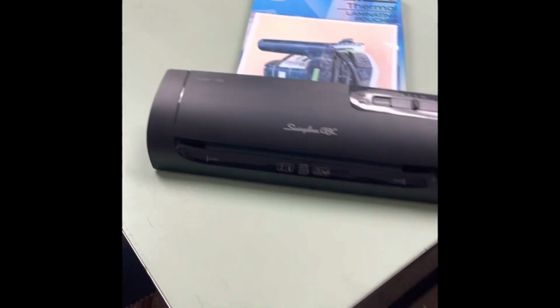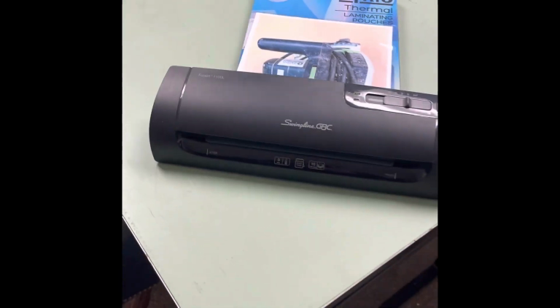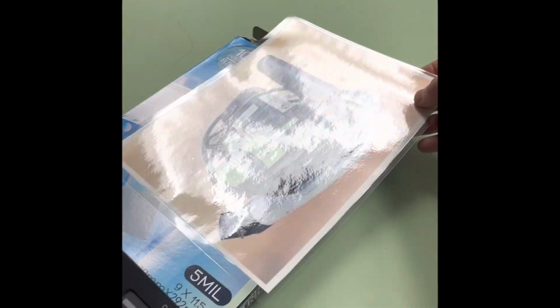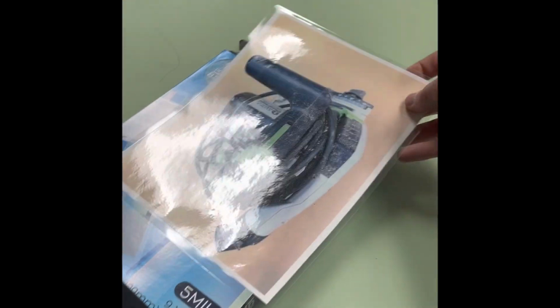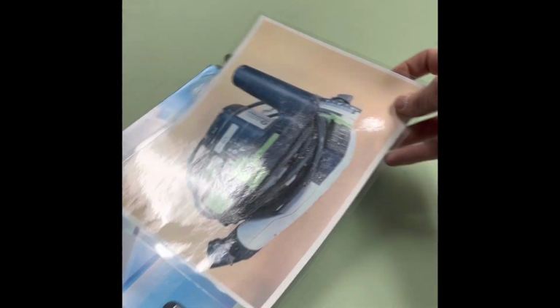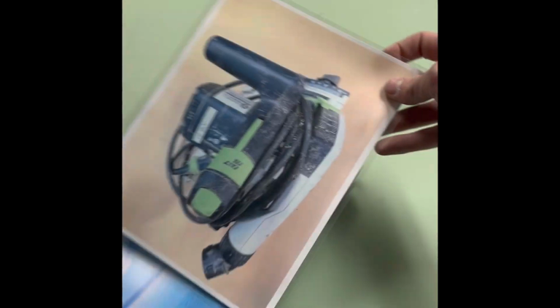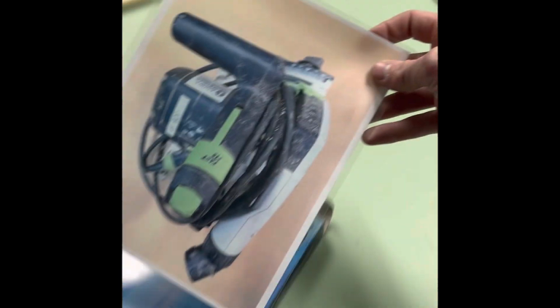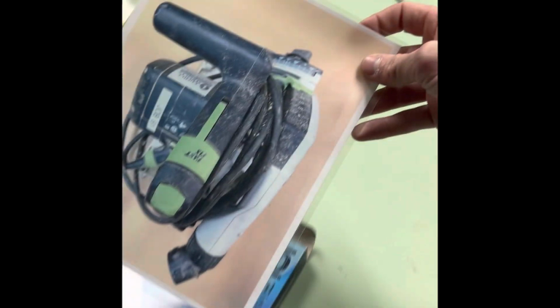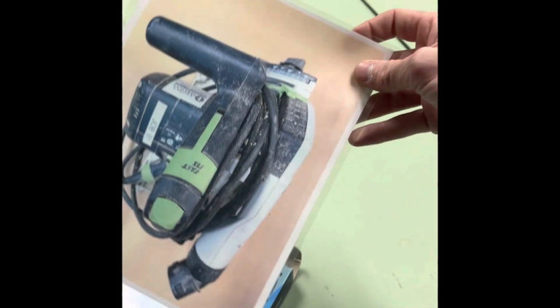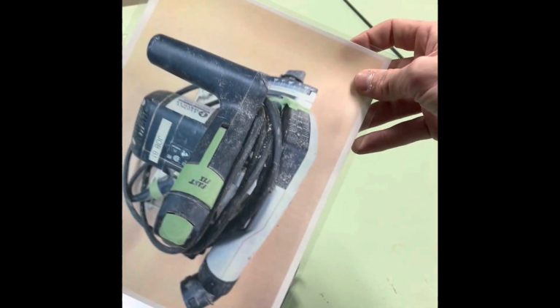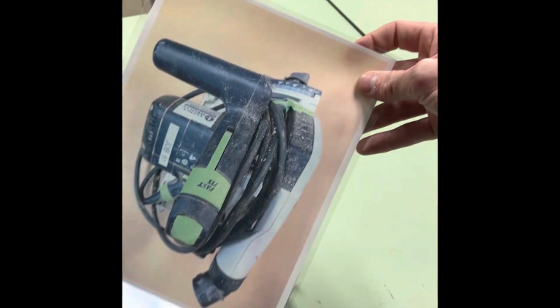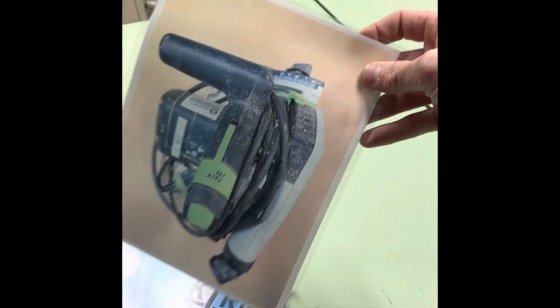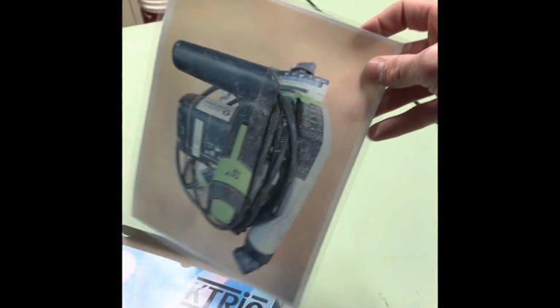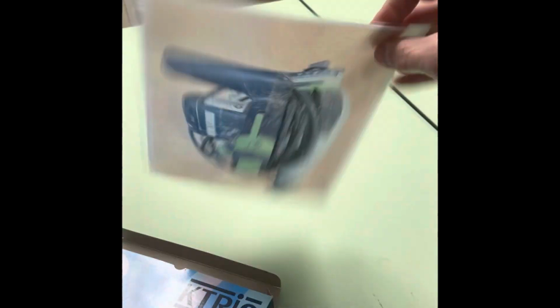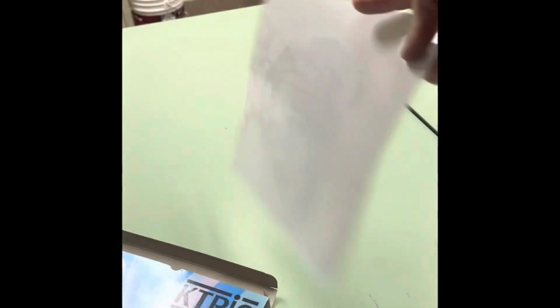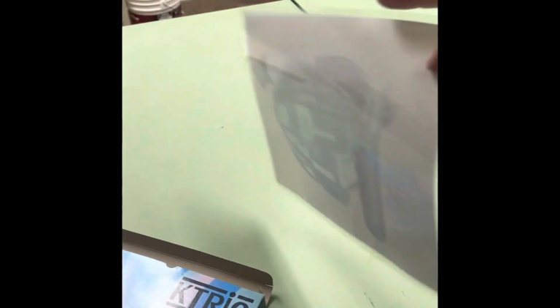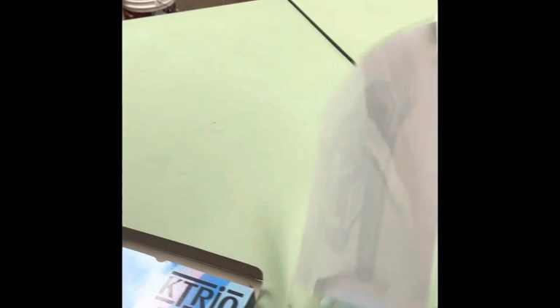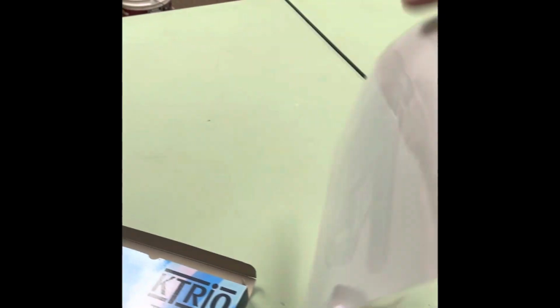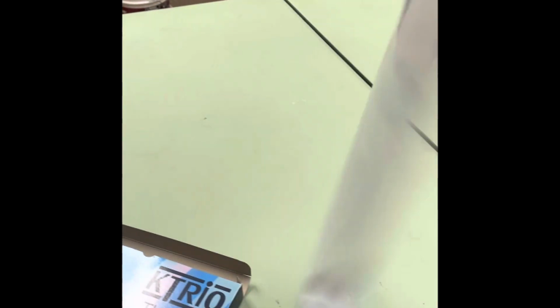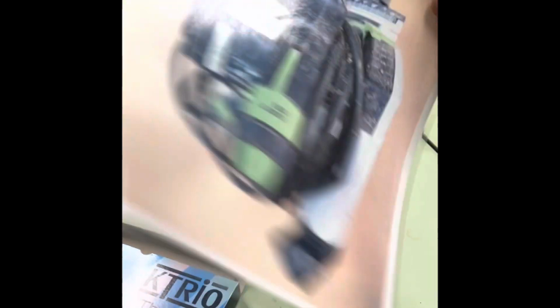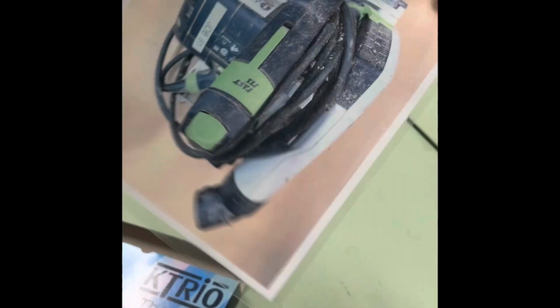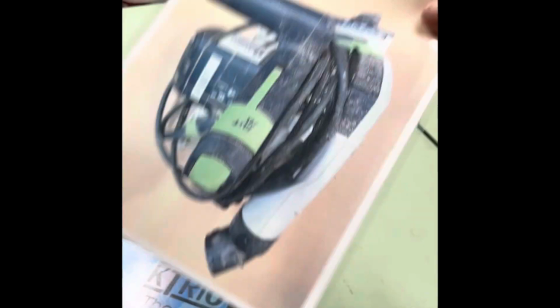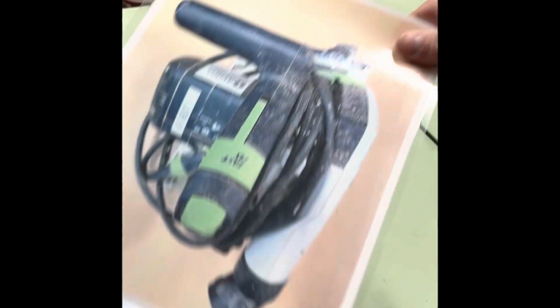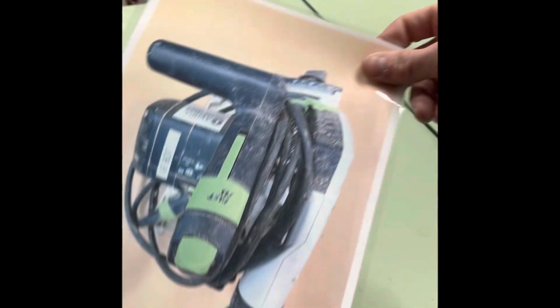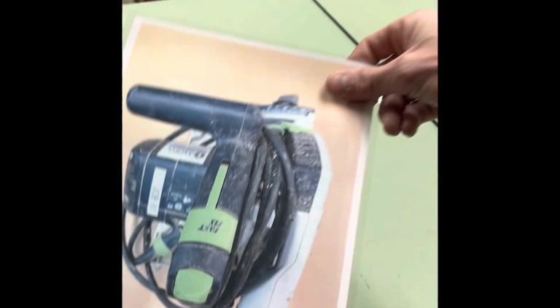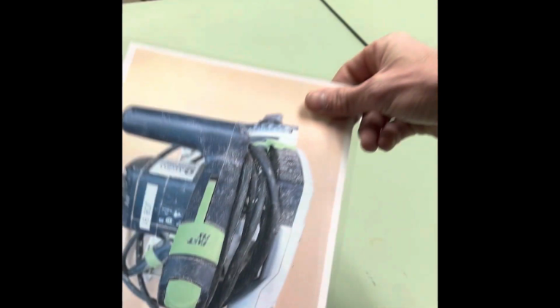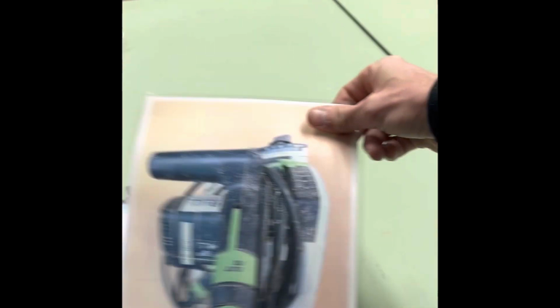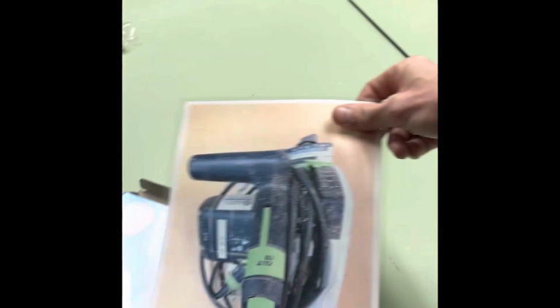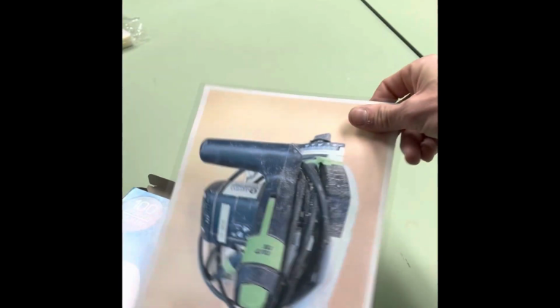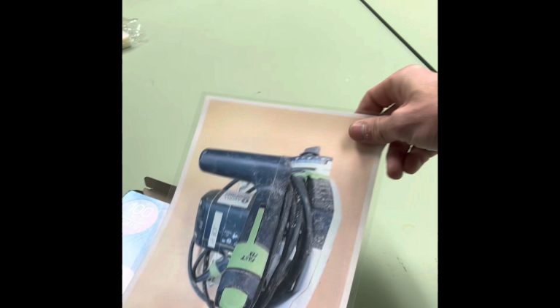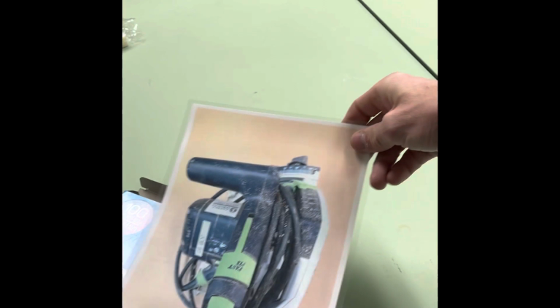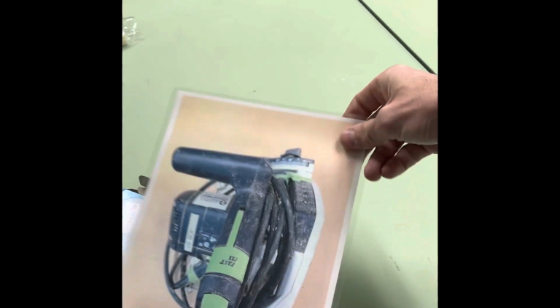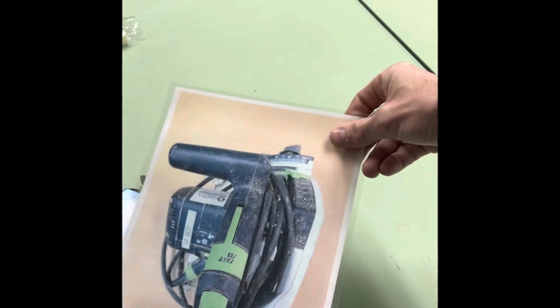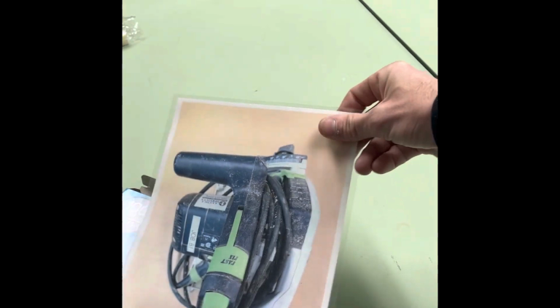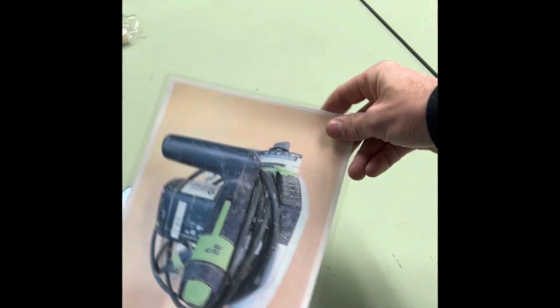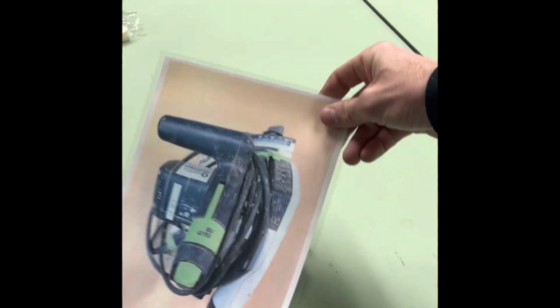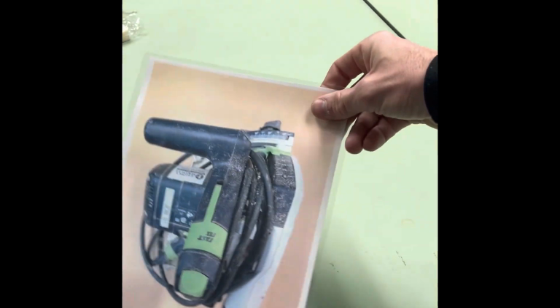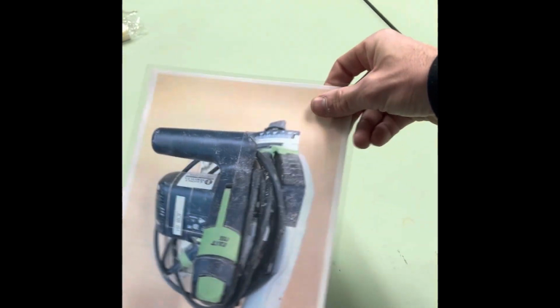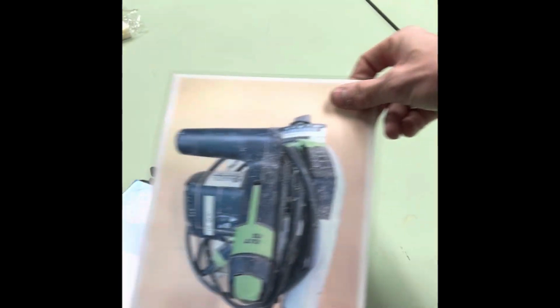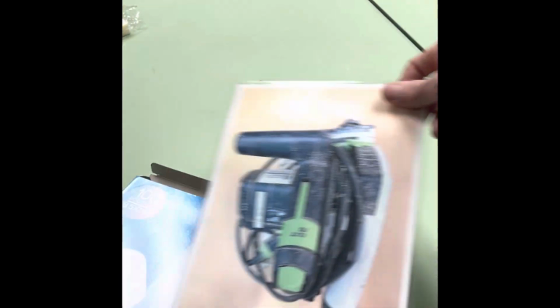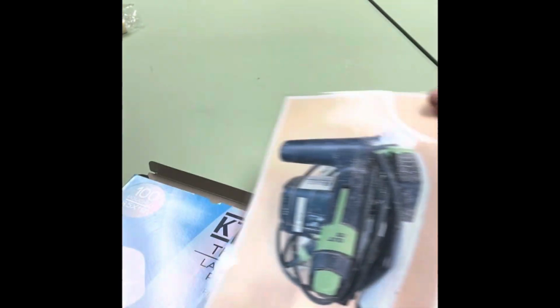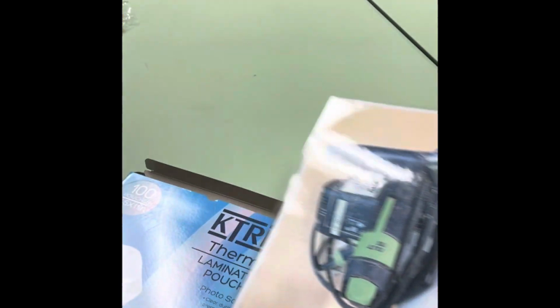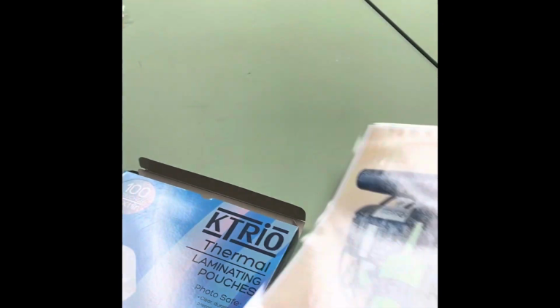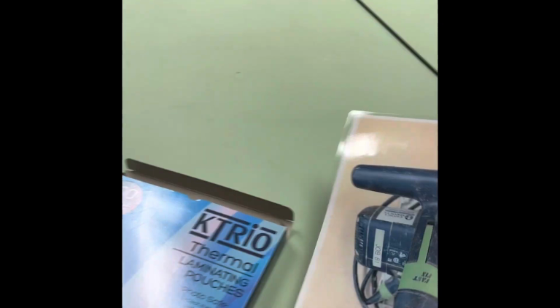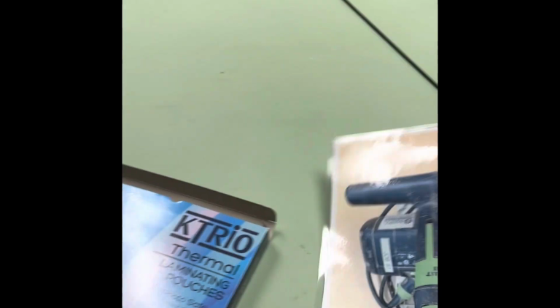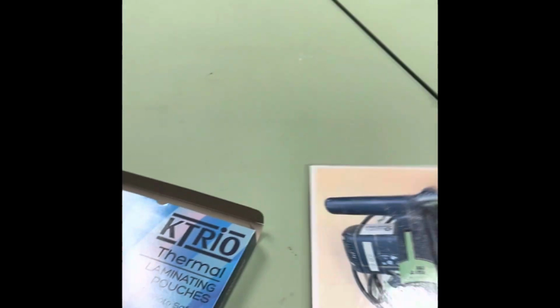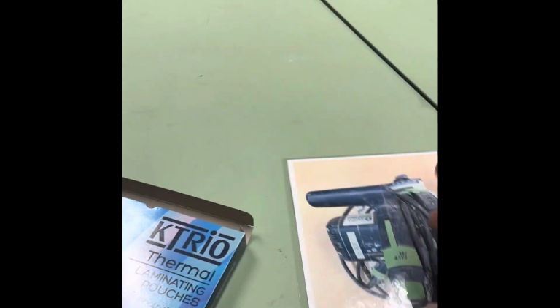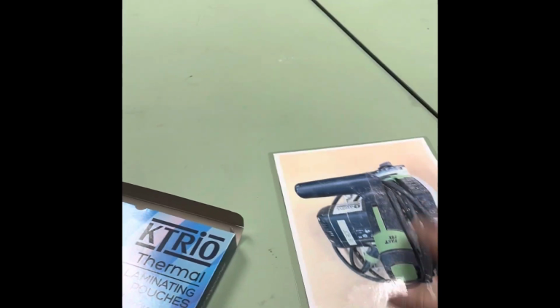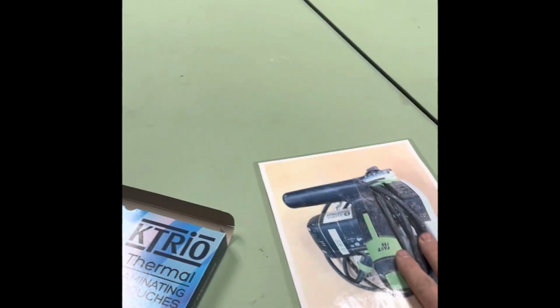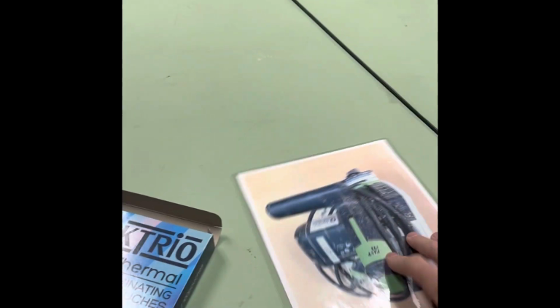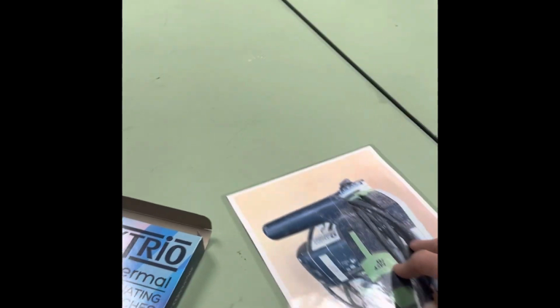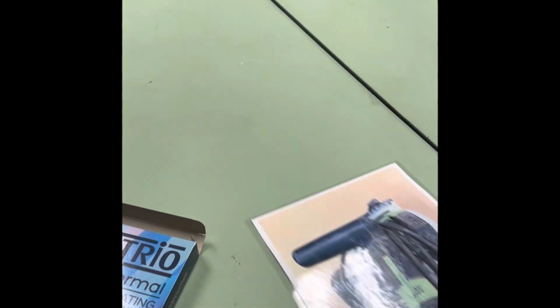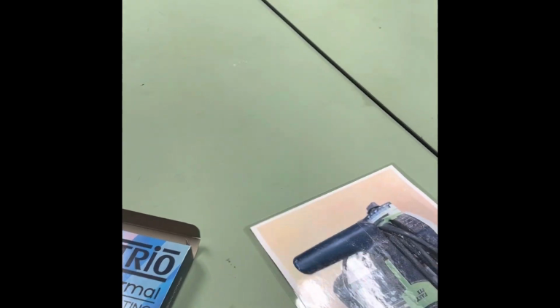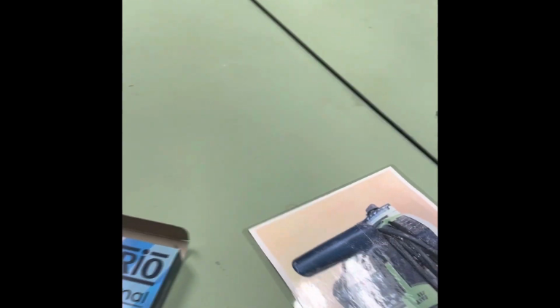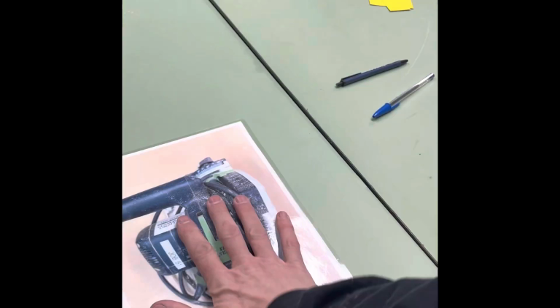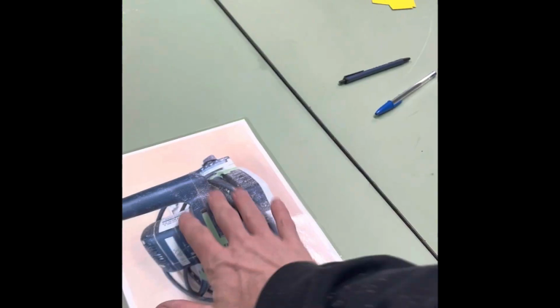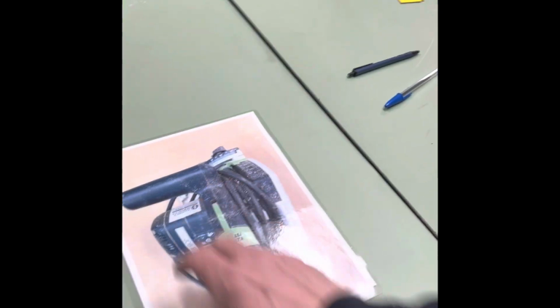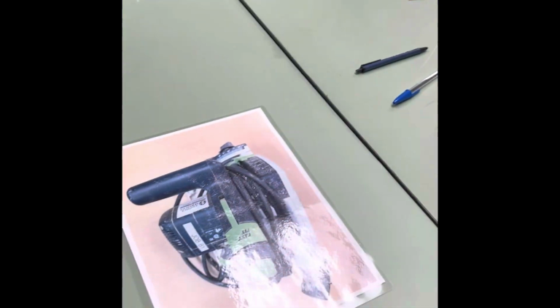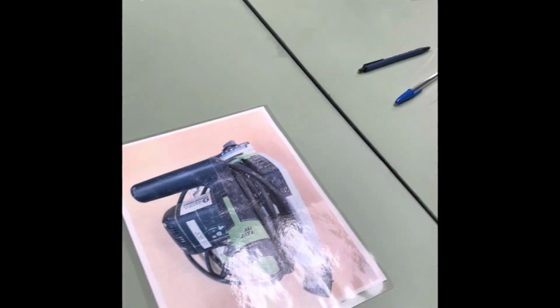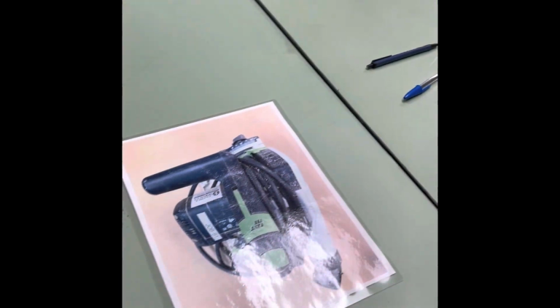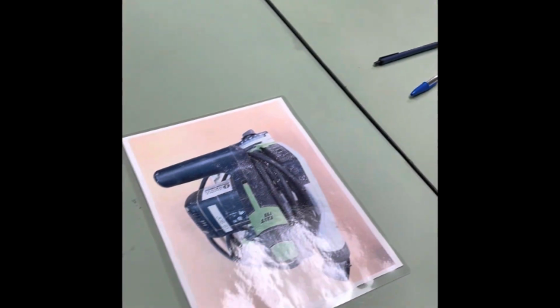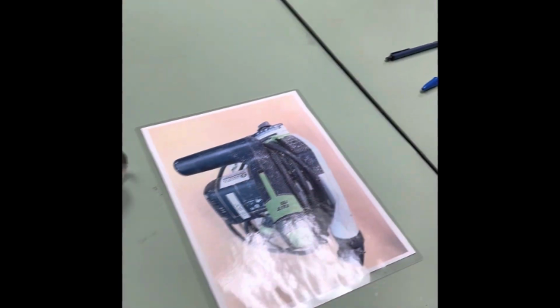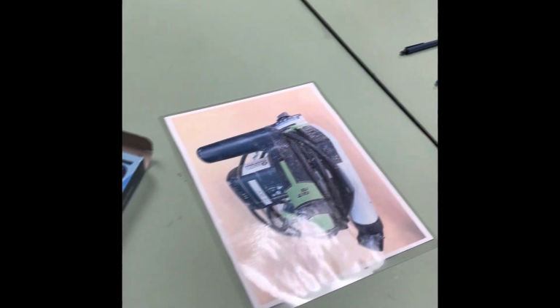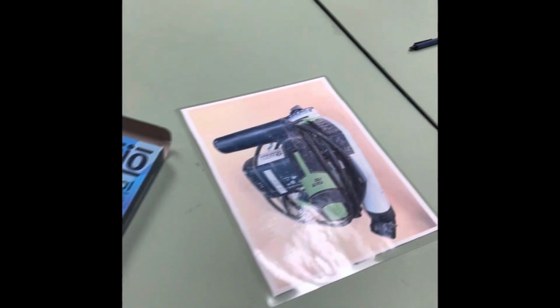That's it — one sign, laminated. It's got some wear resistance to it, and we're good to go.